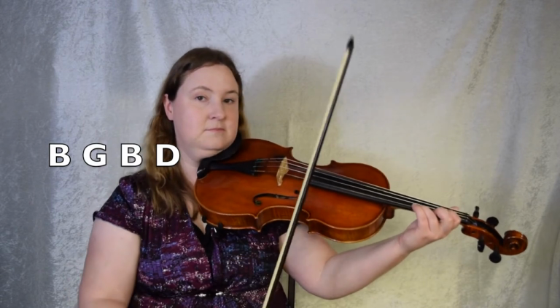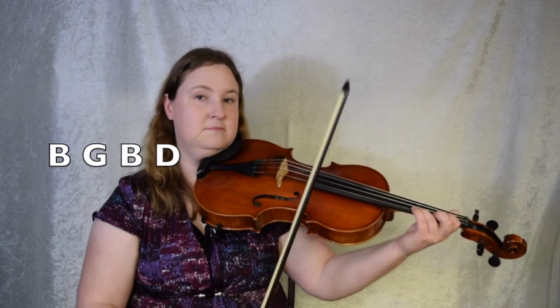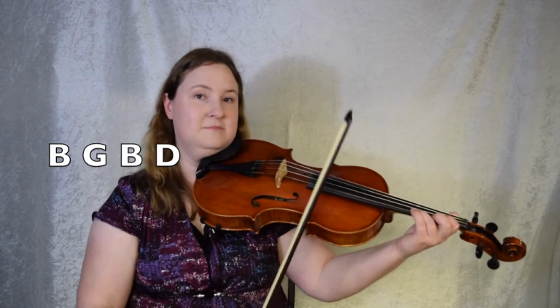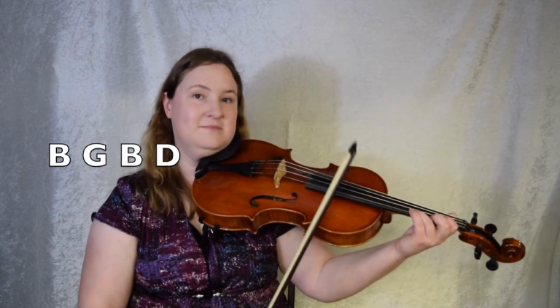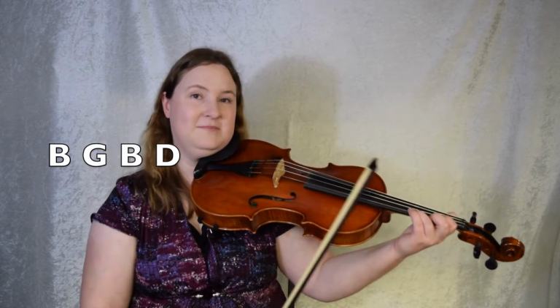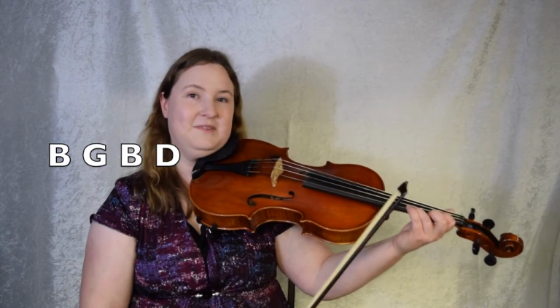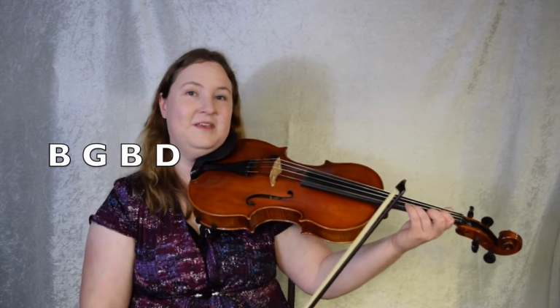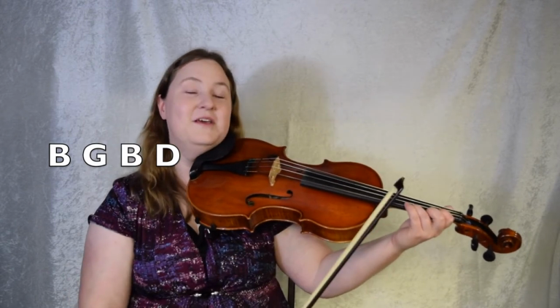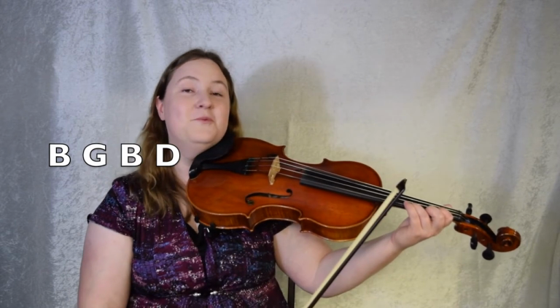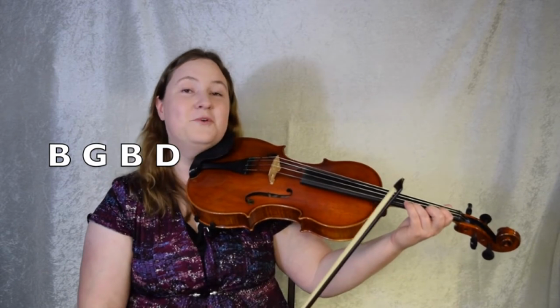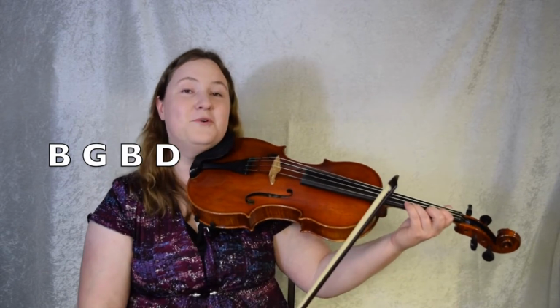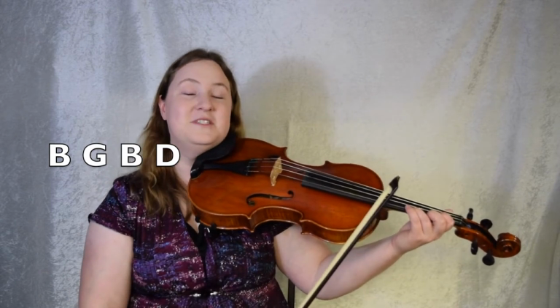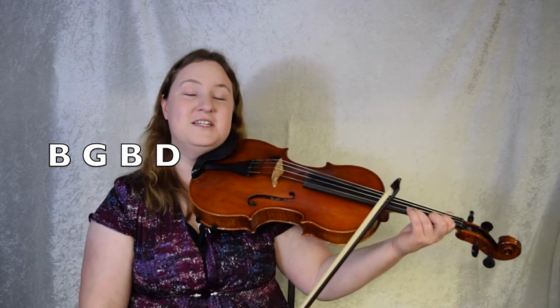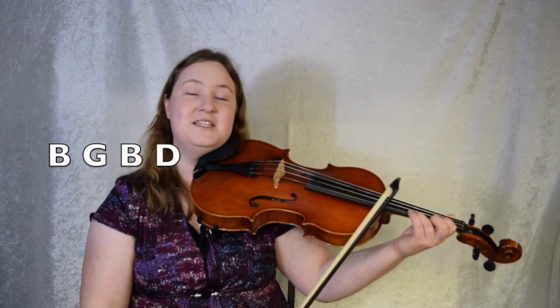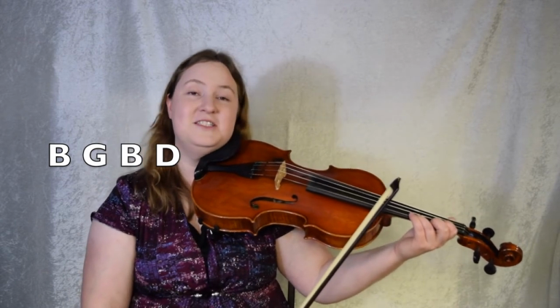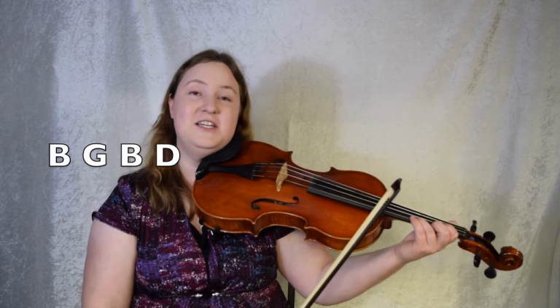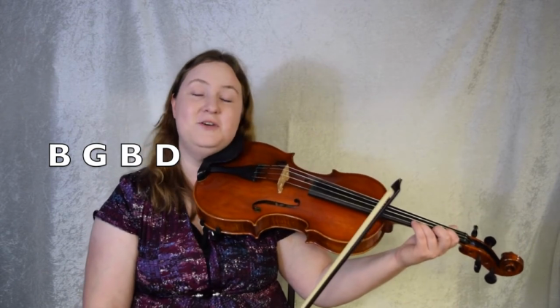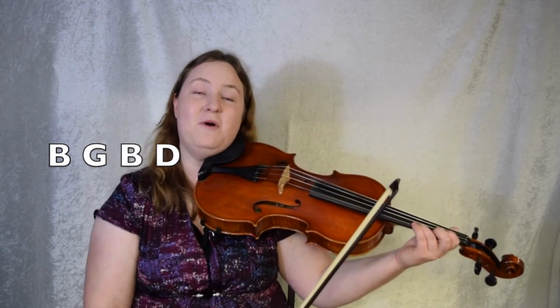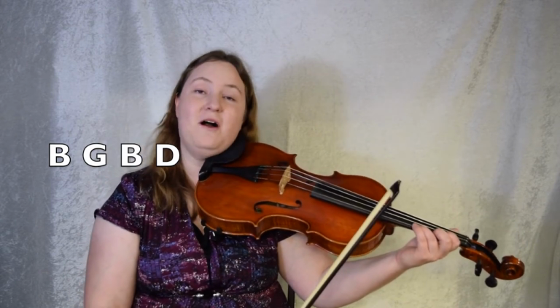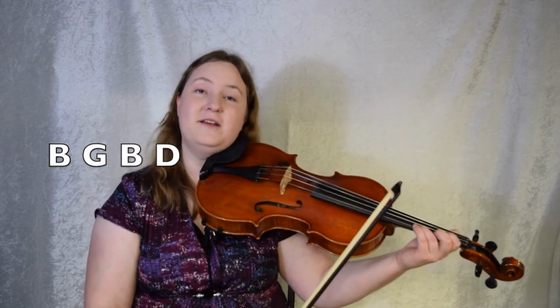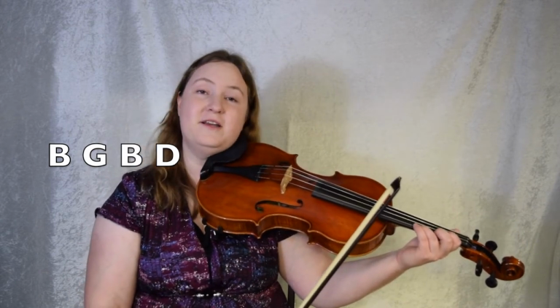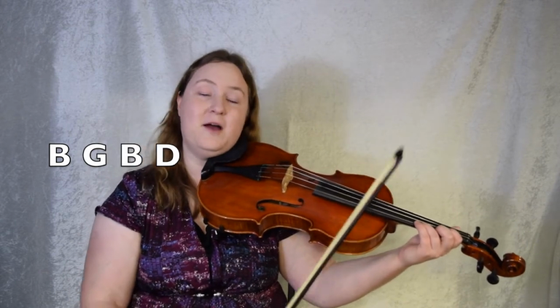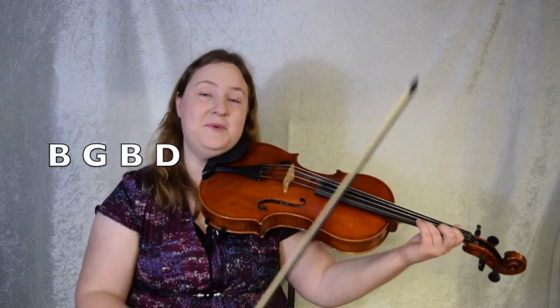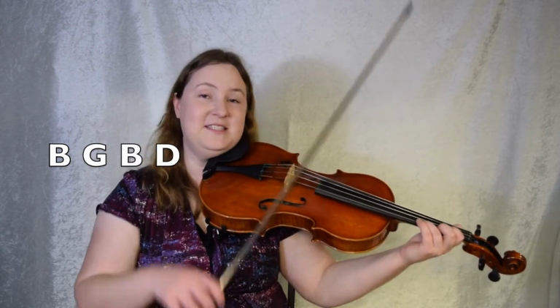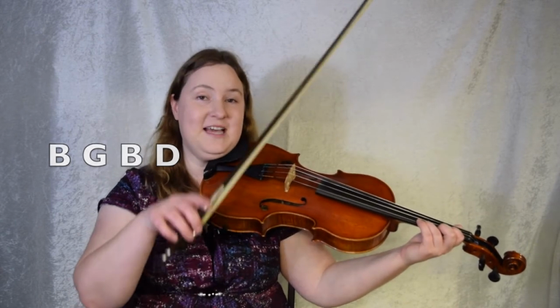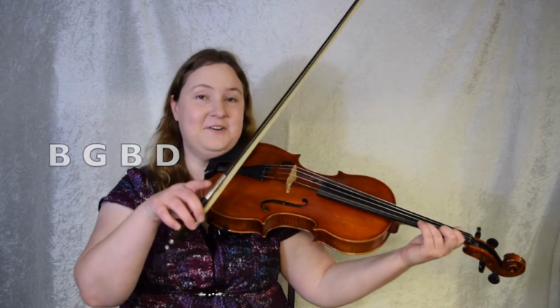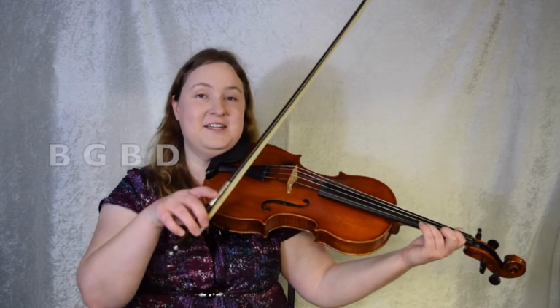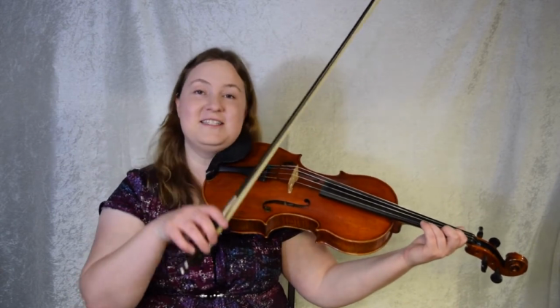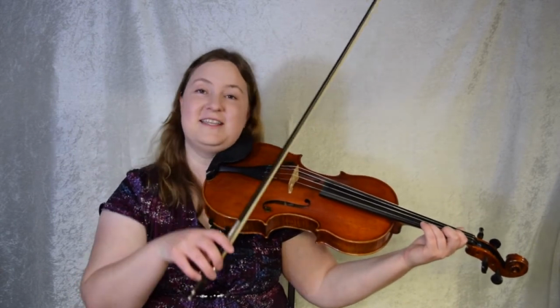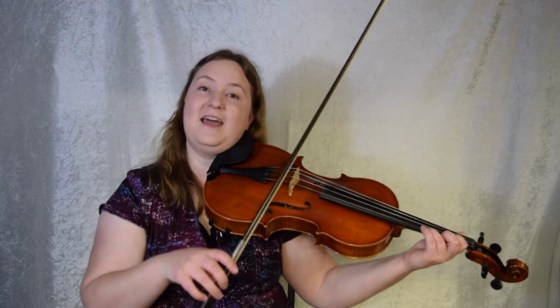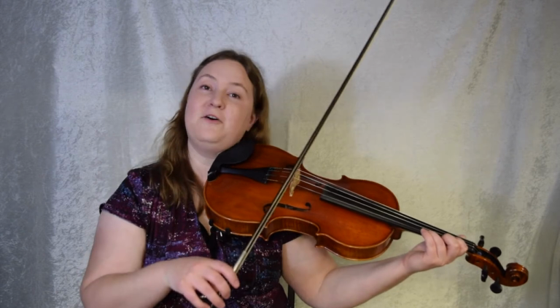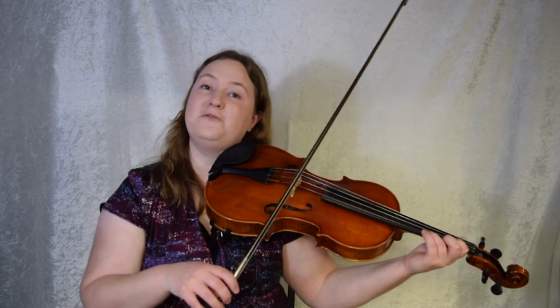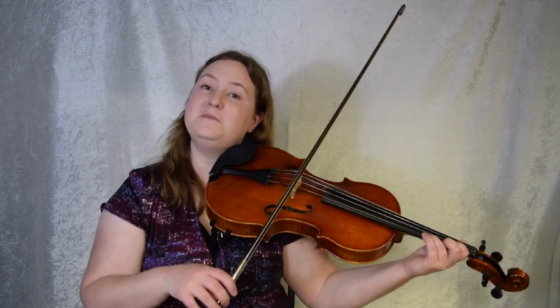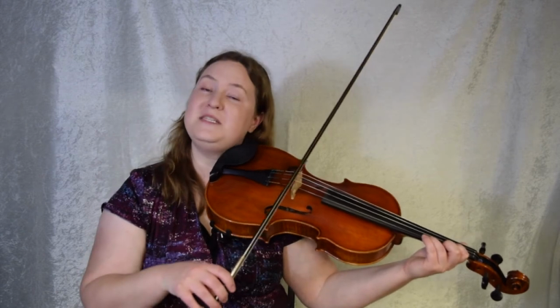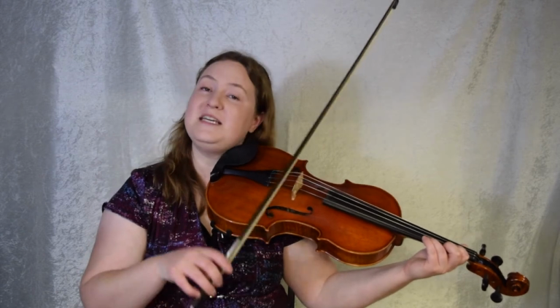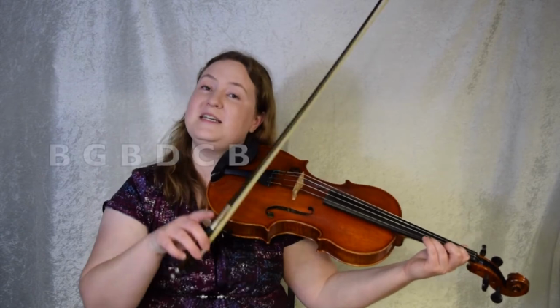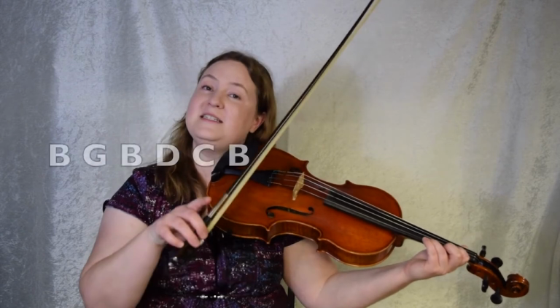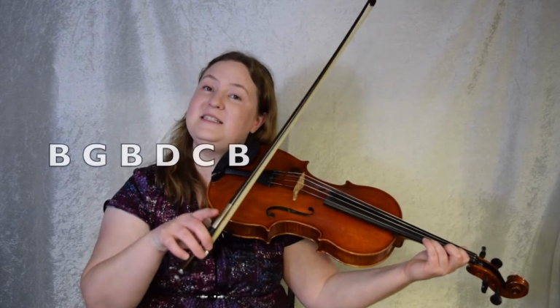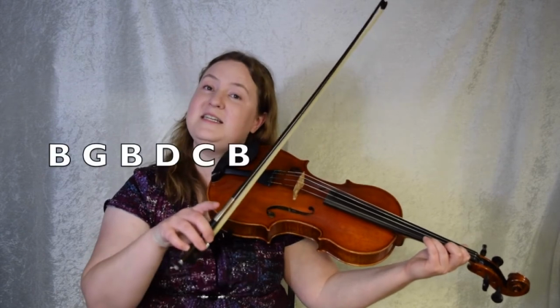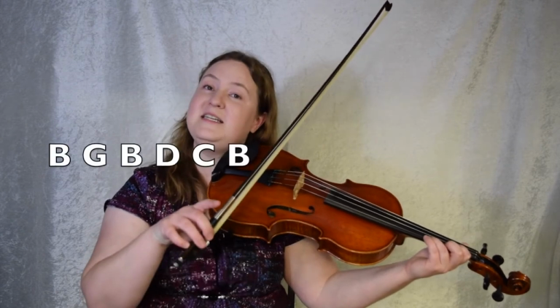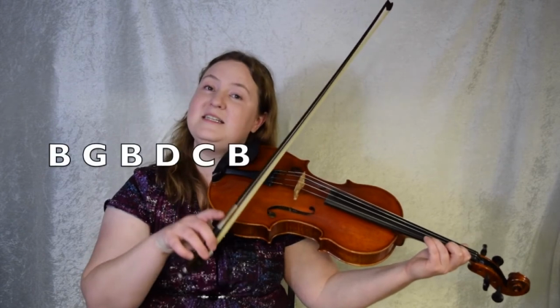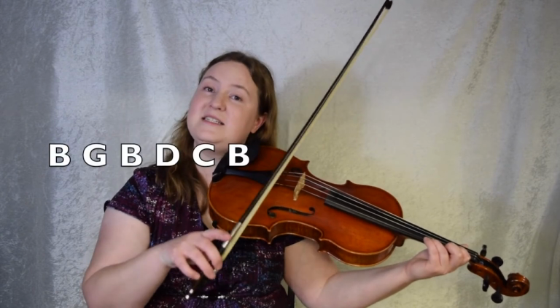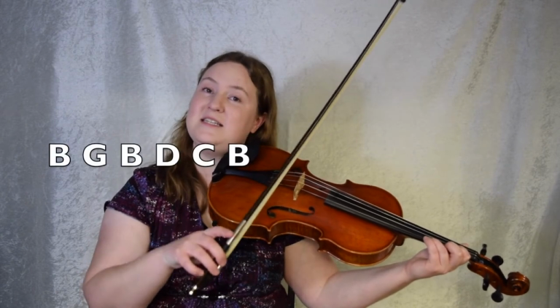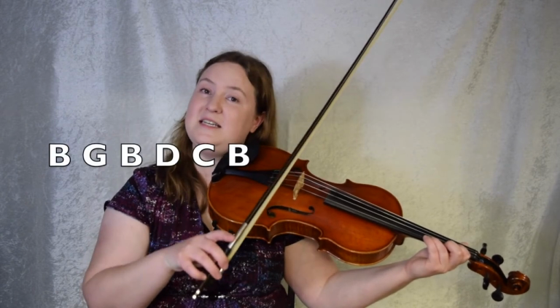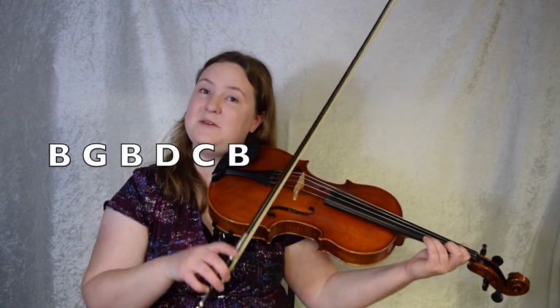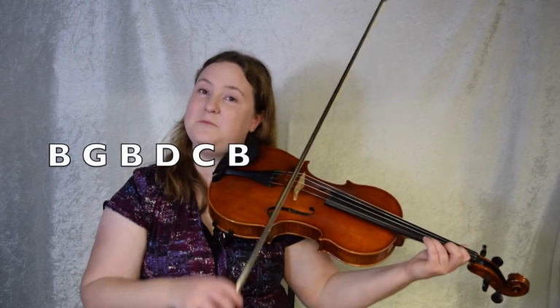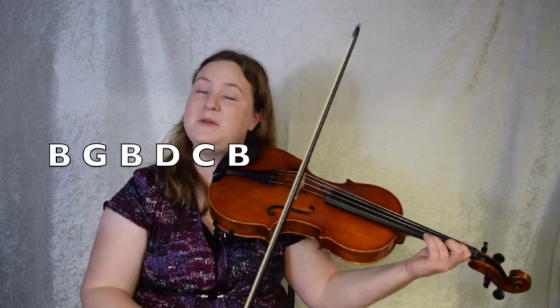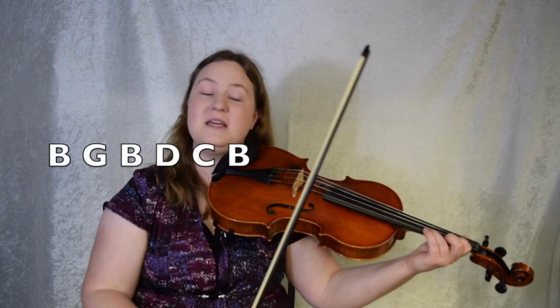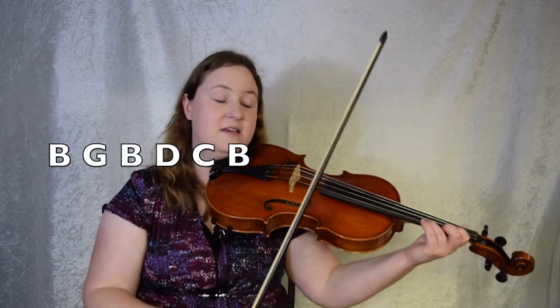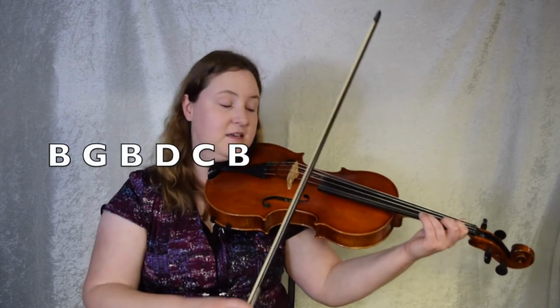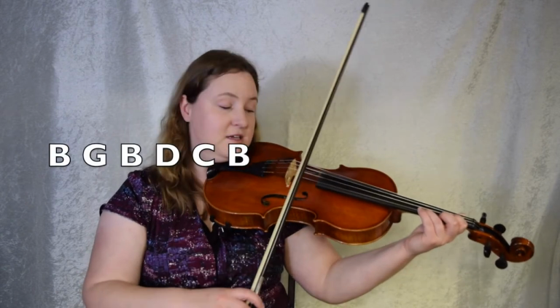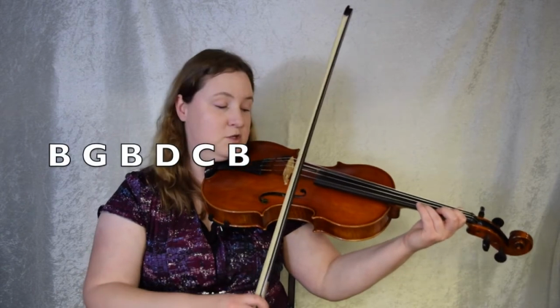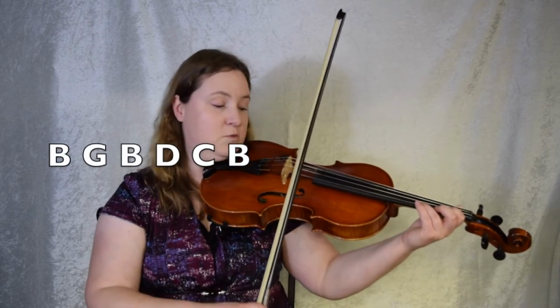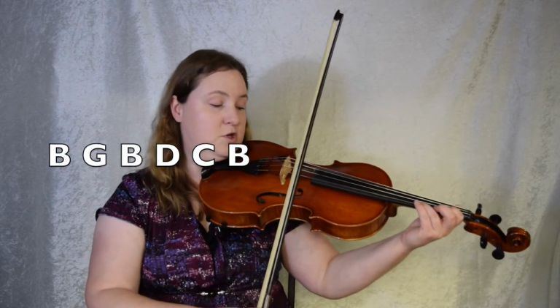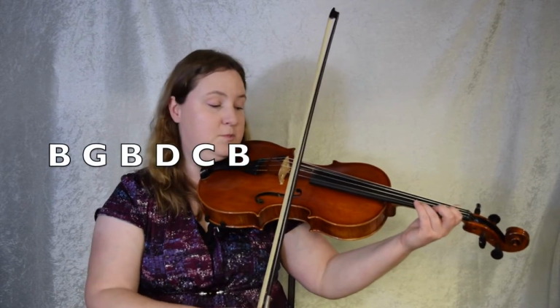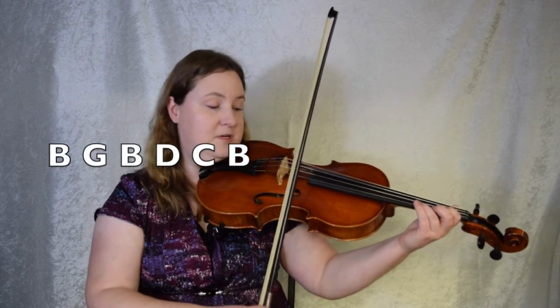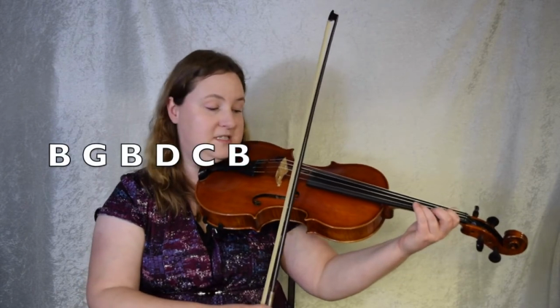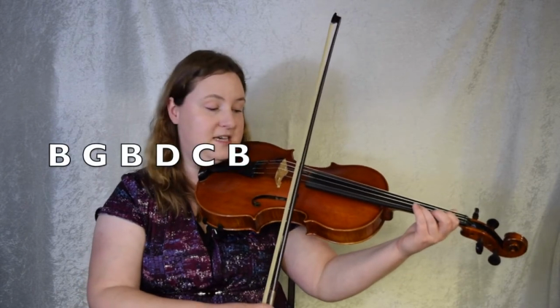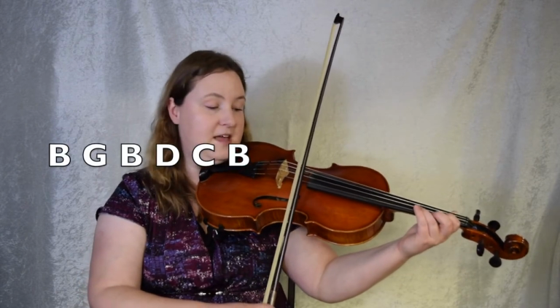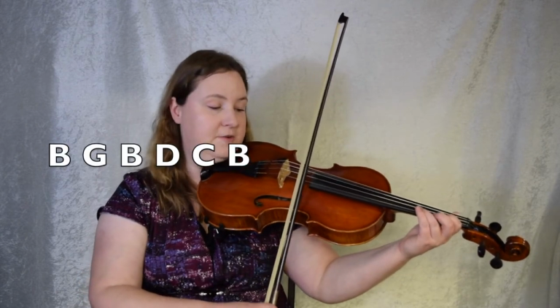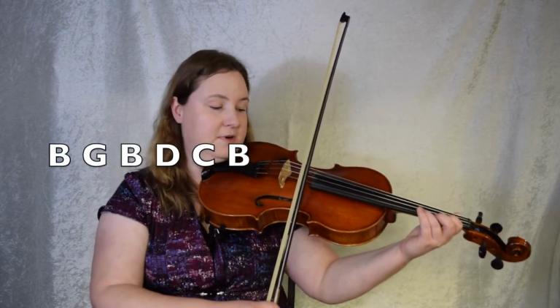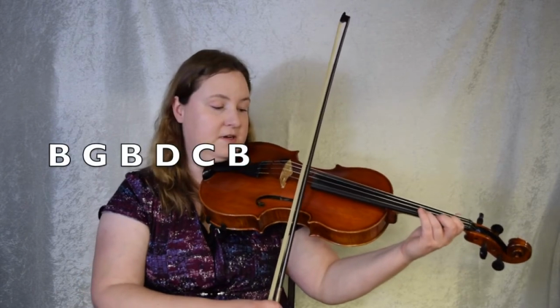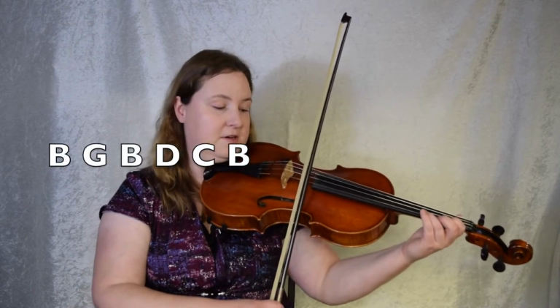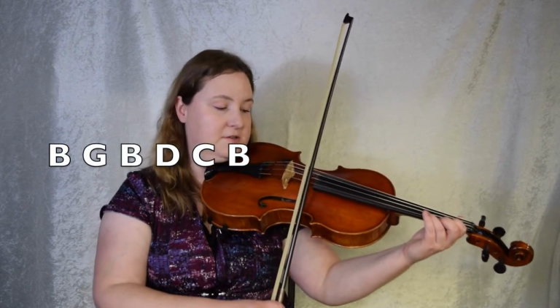We're going to continue on coming down in a scale from D. D C B. So when you put it together it goes.